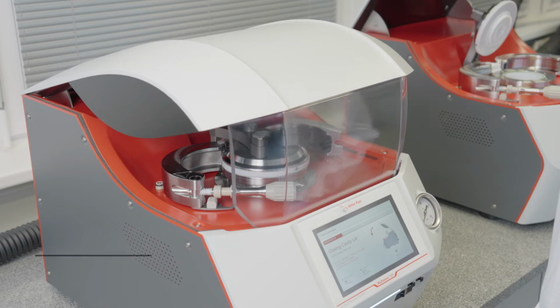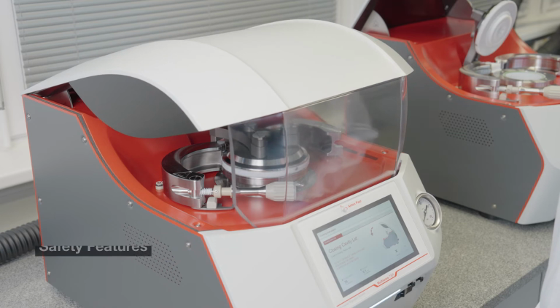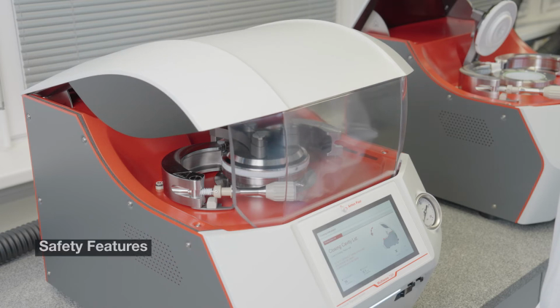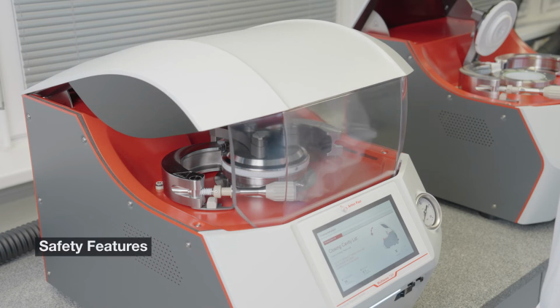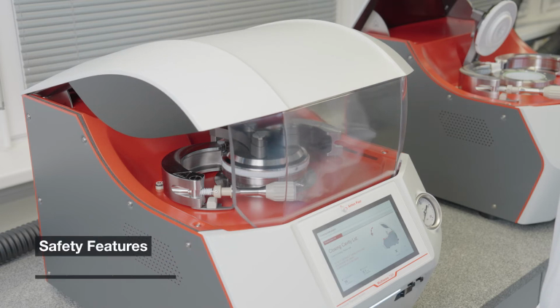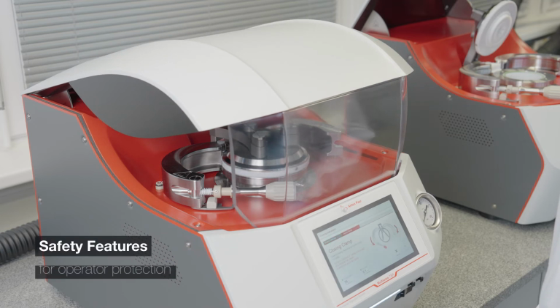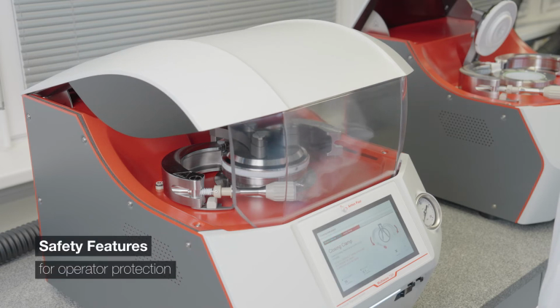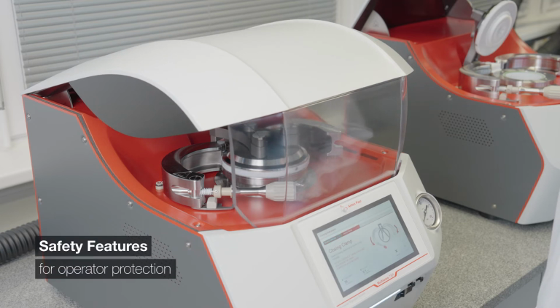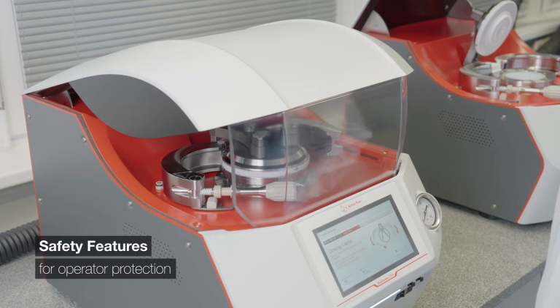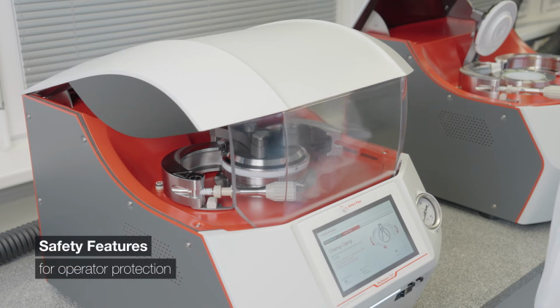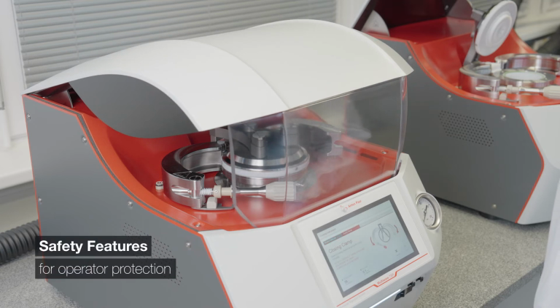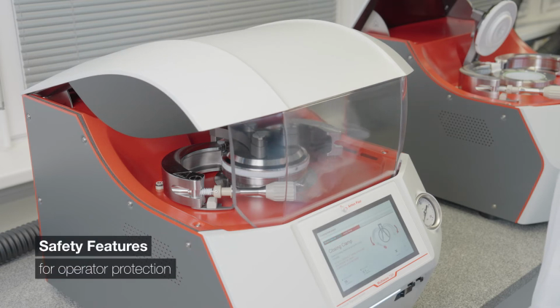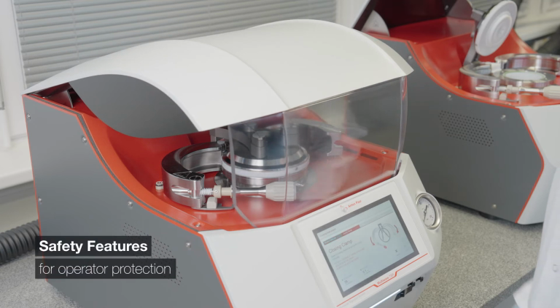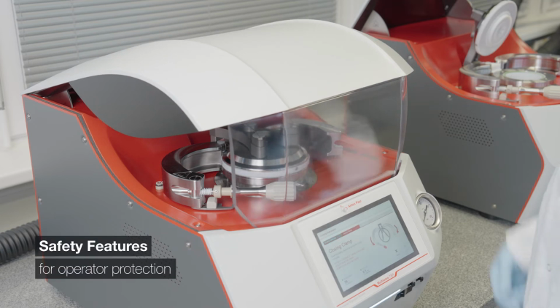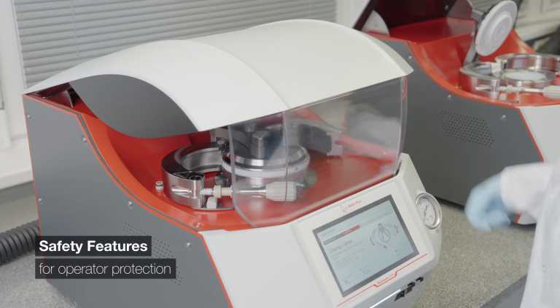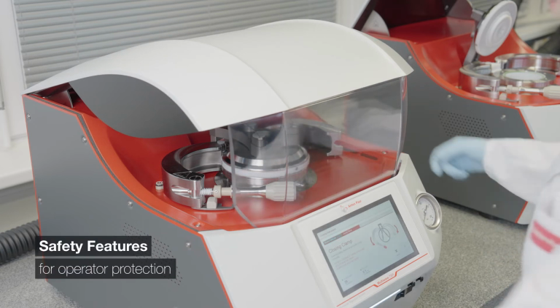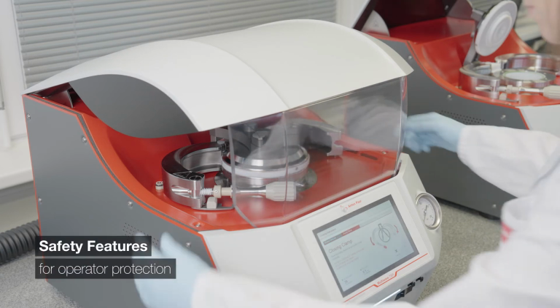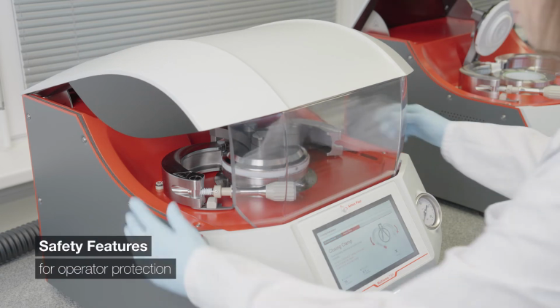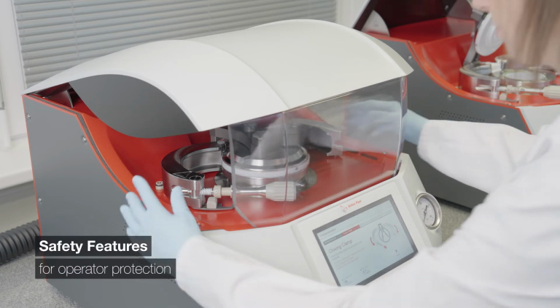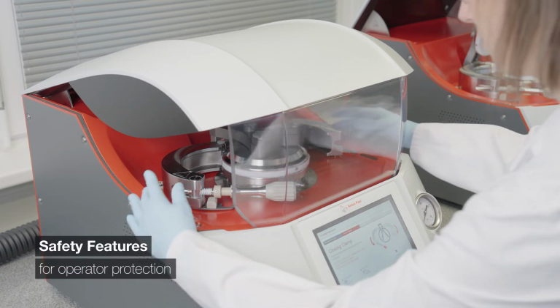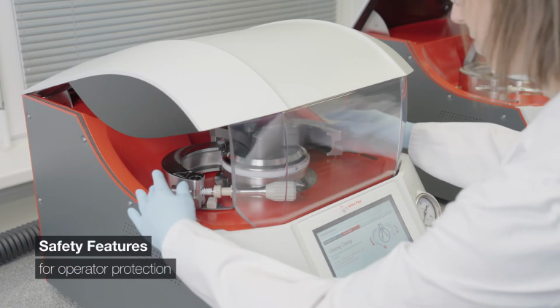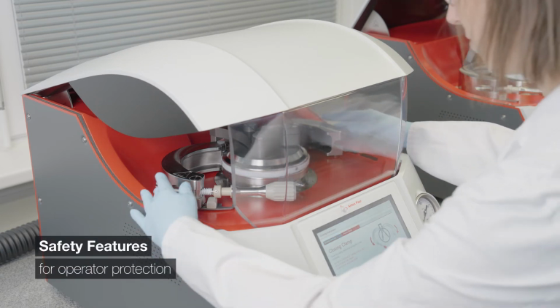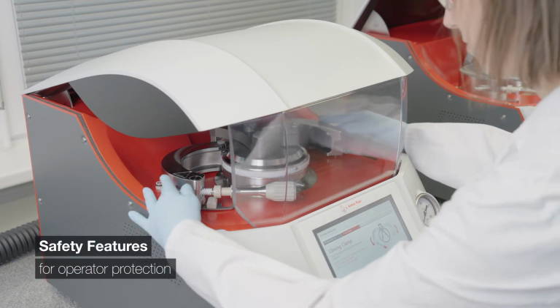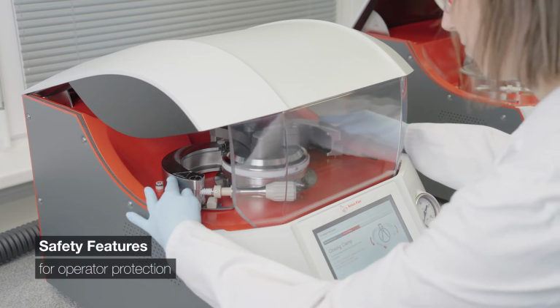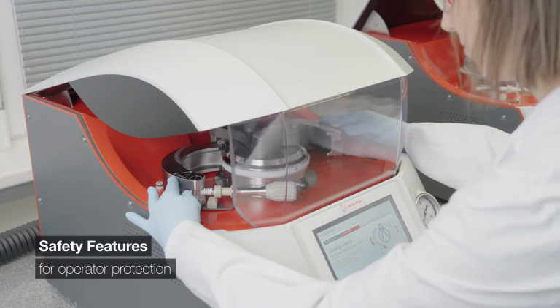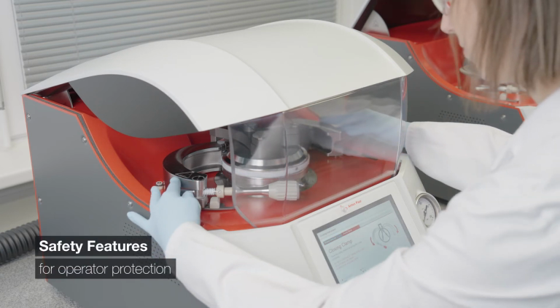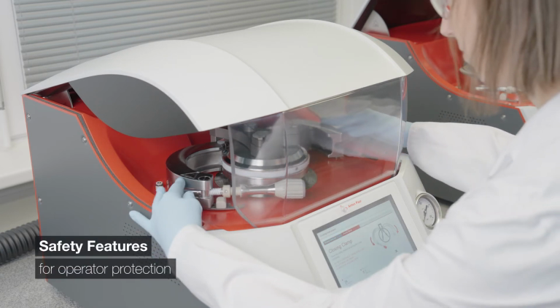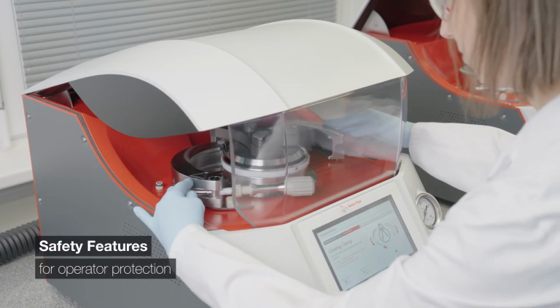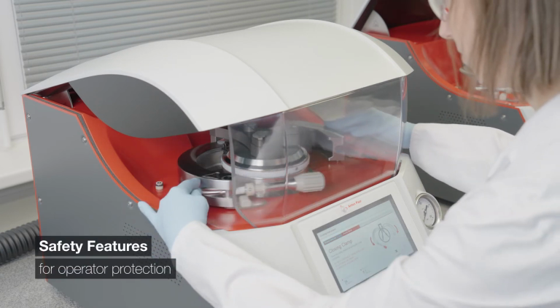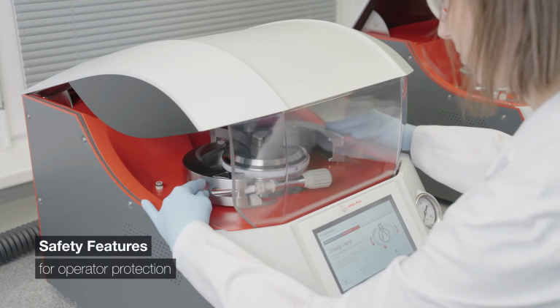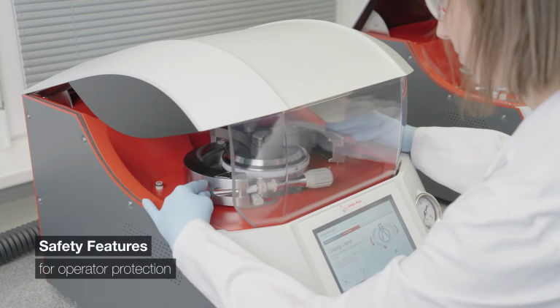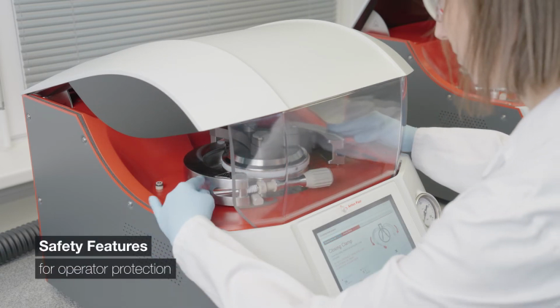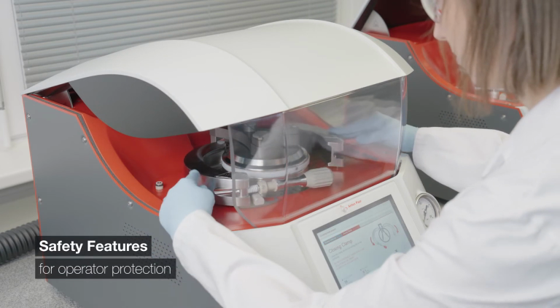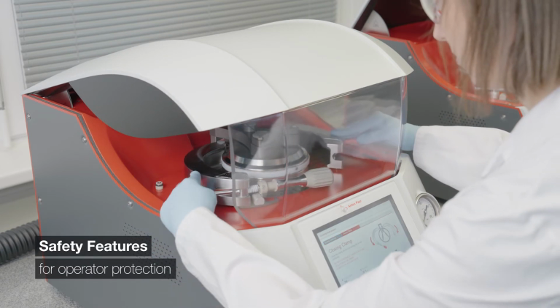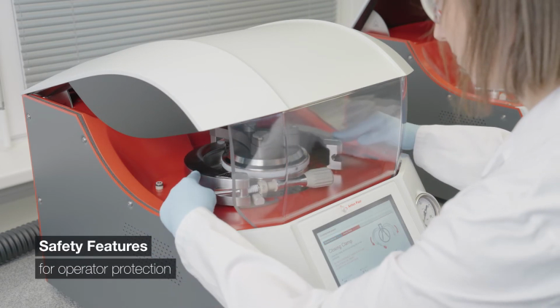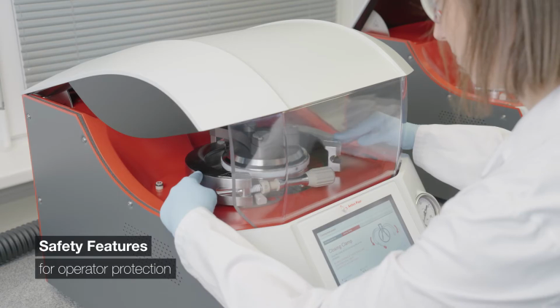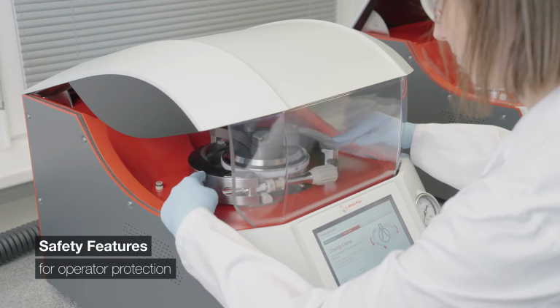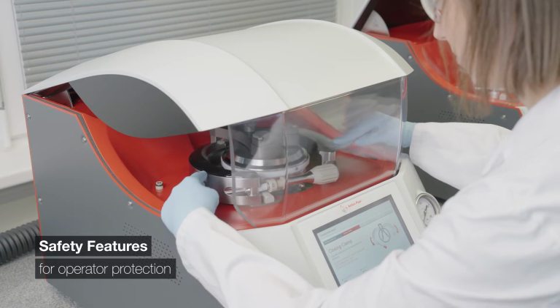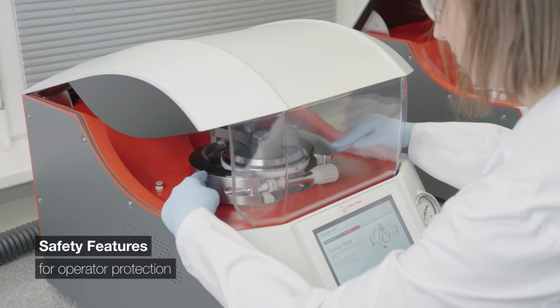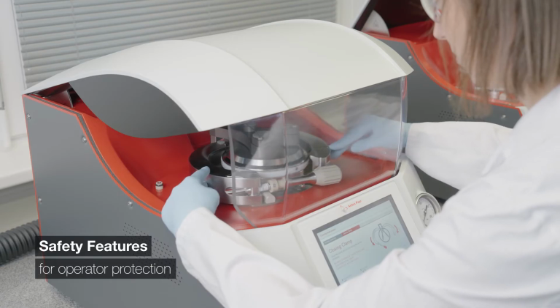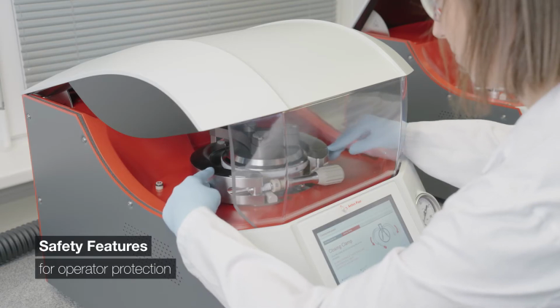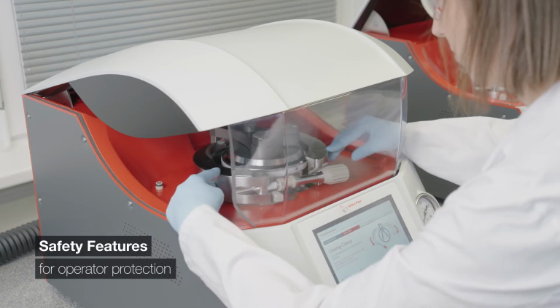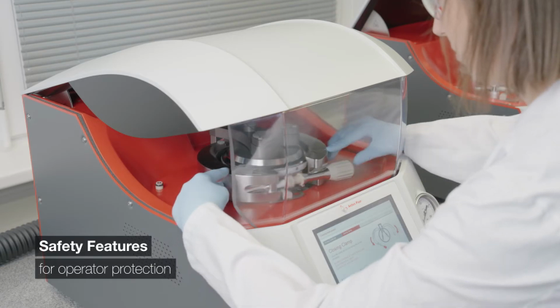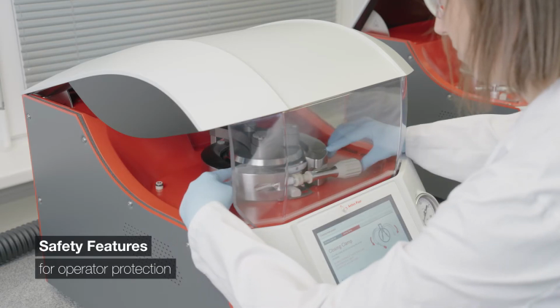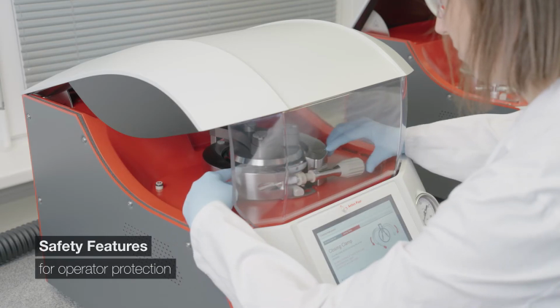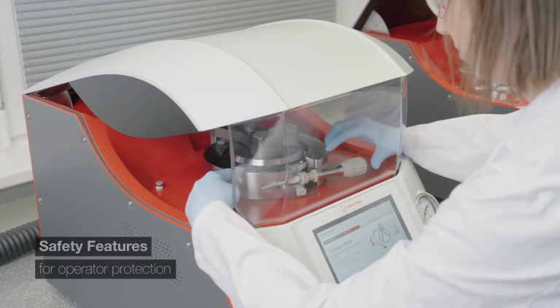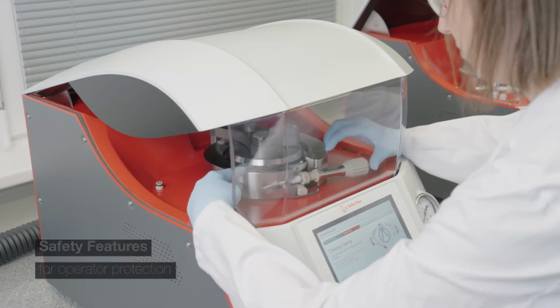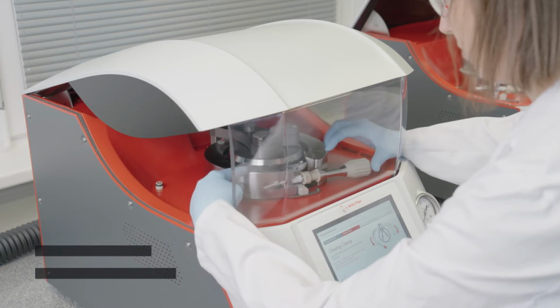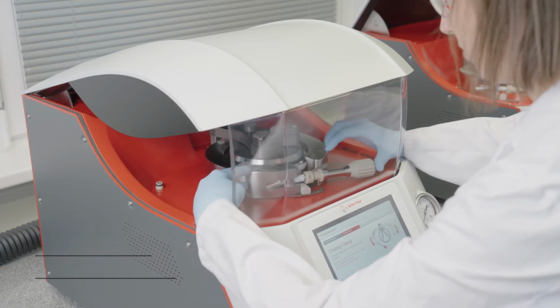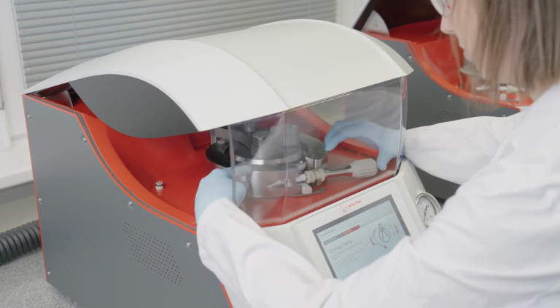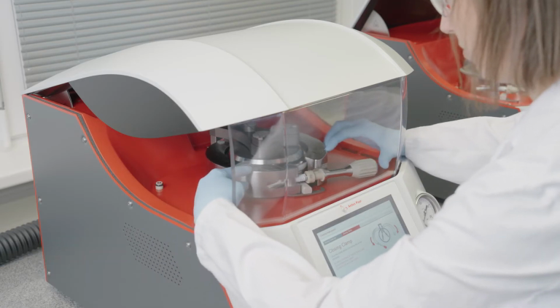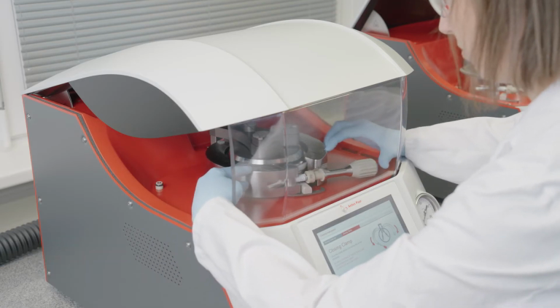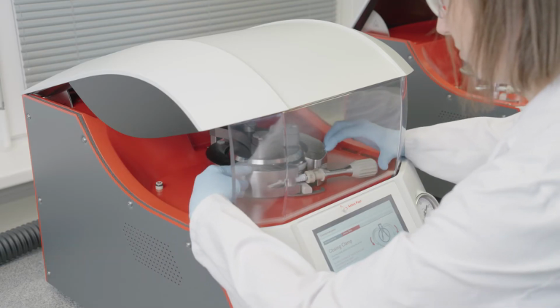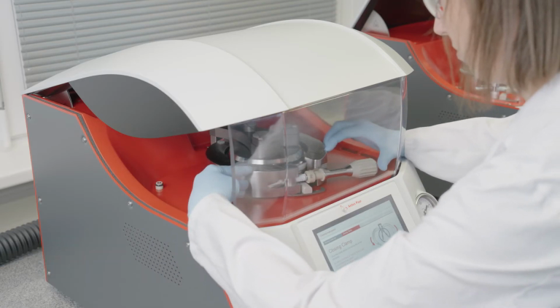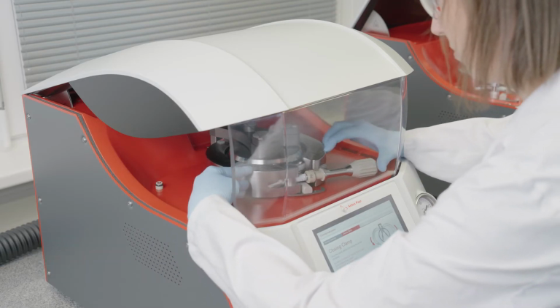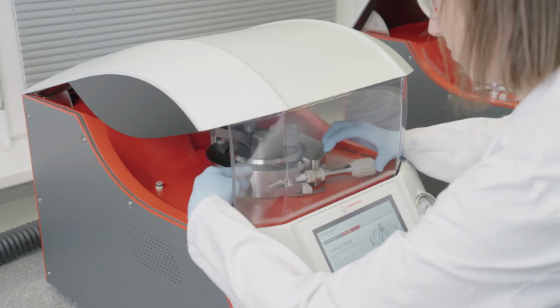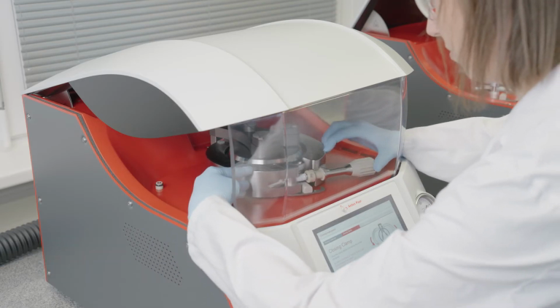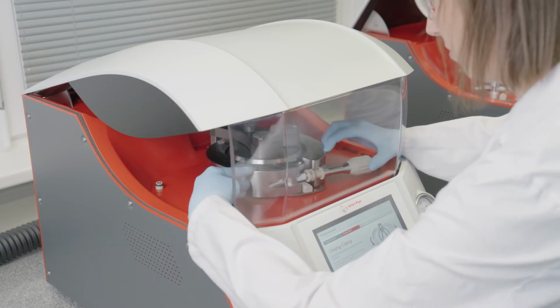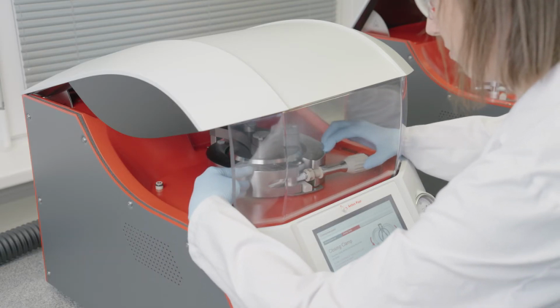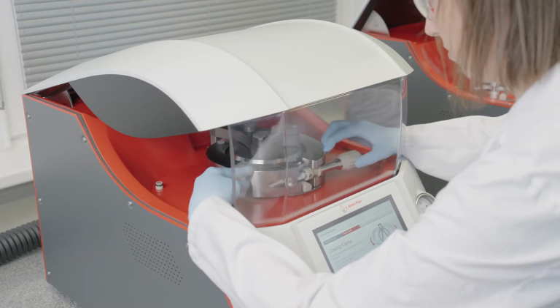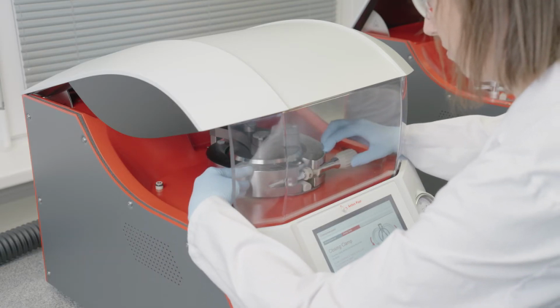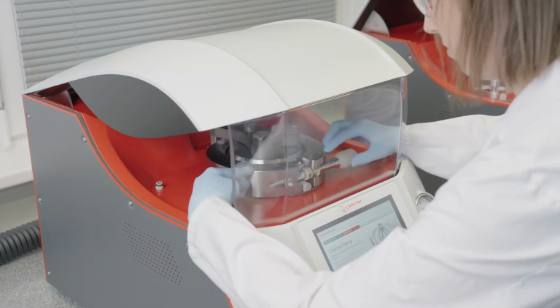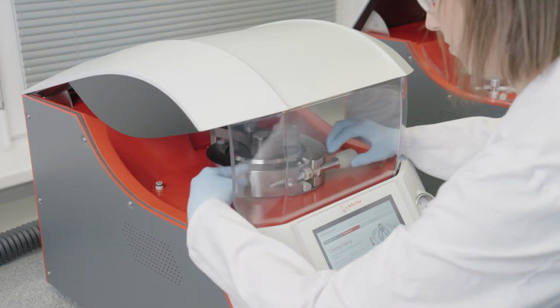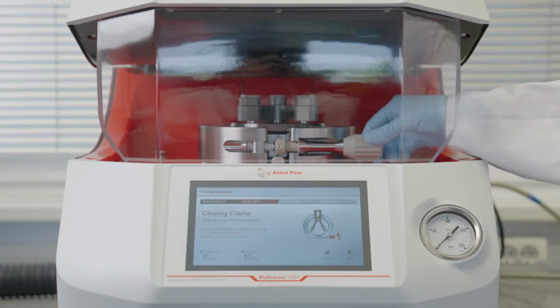A range of features including a window shield, automatic ventilation, and drip cup ensures safe and clean sample handling.